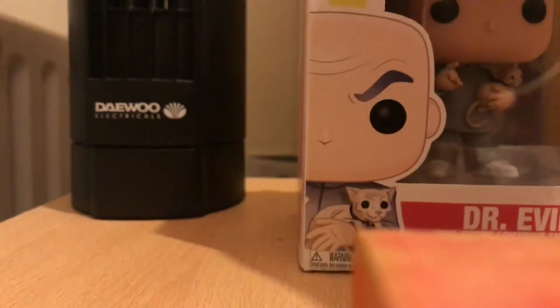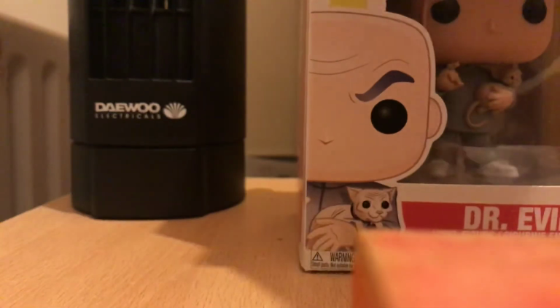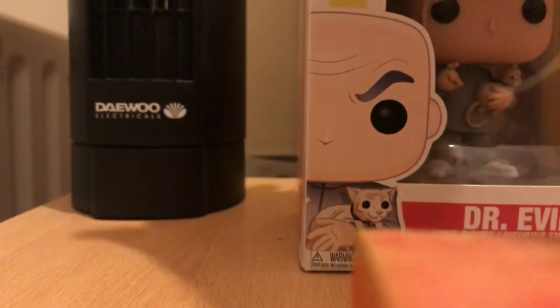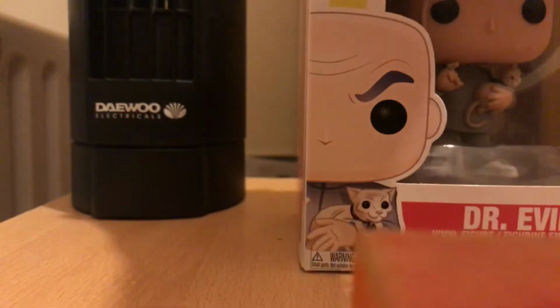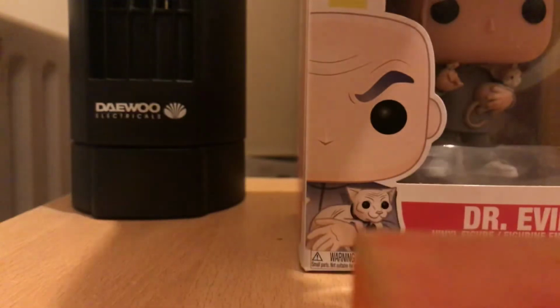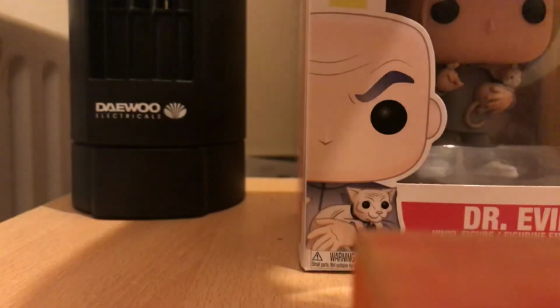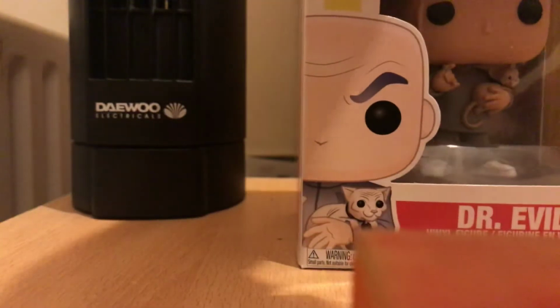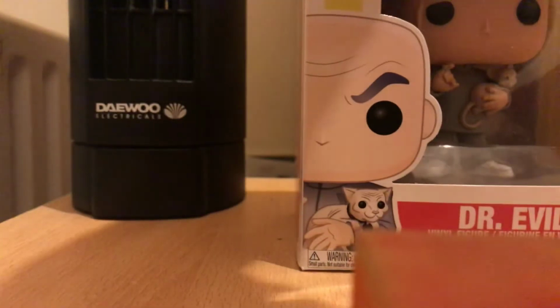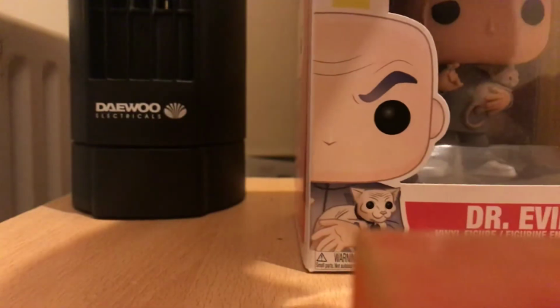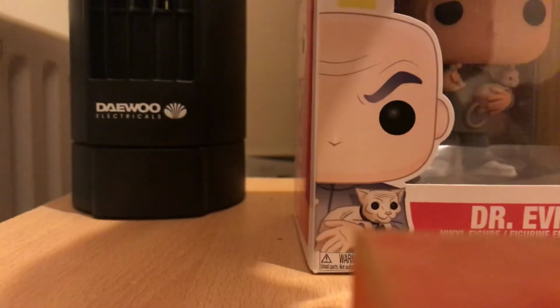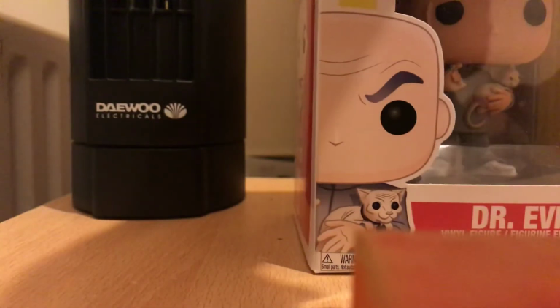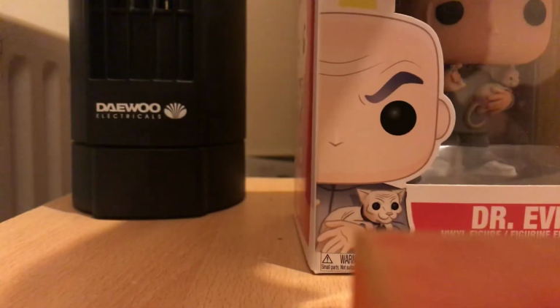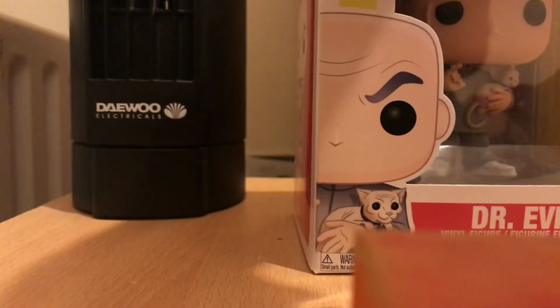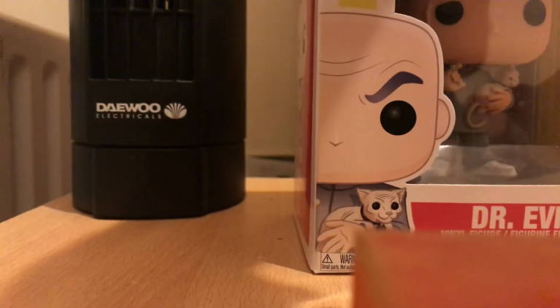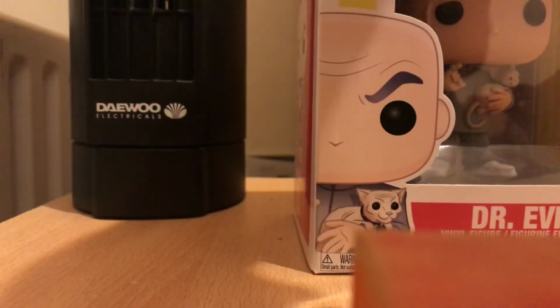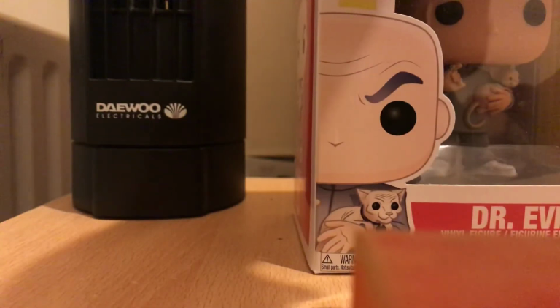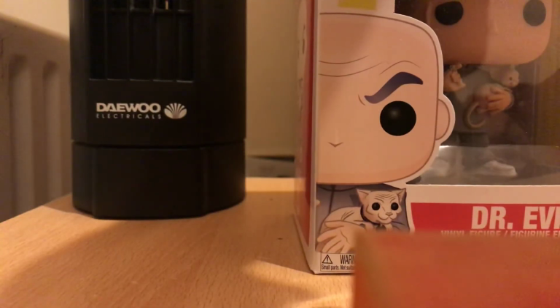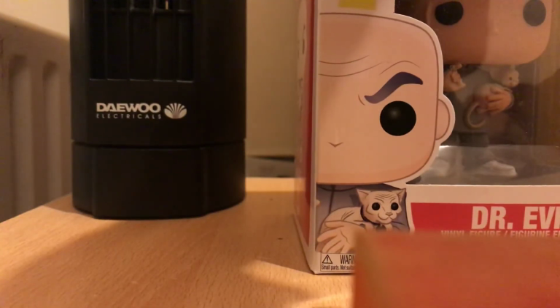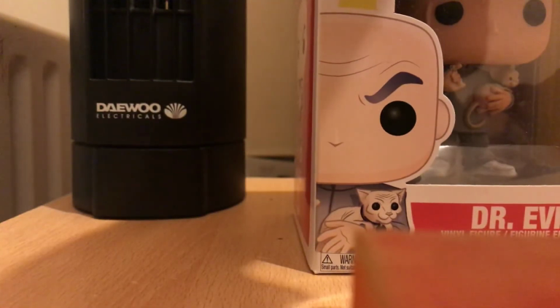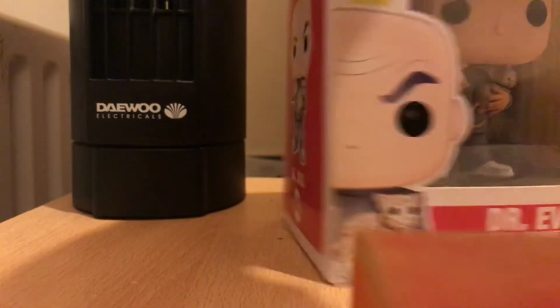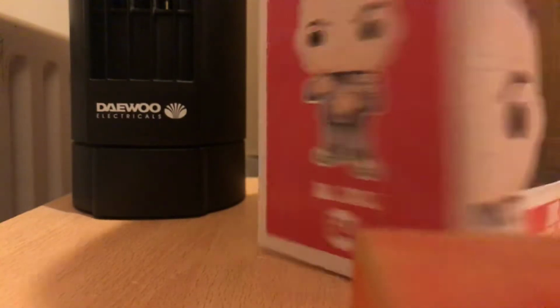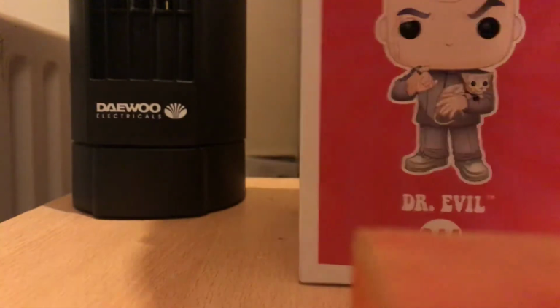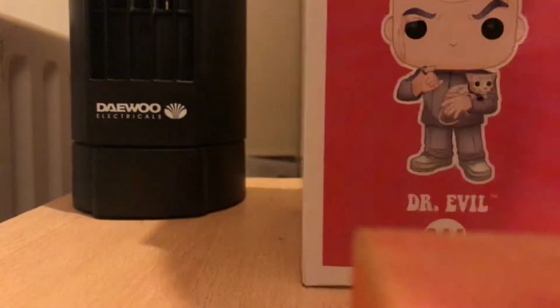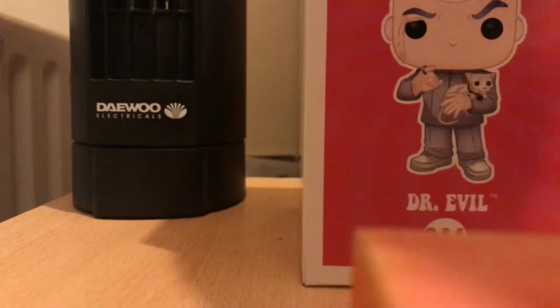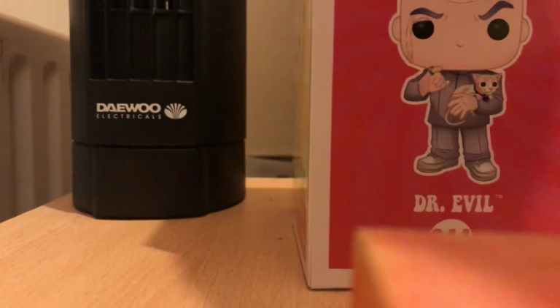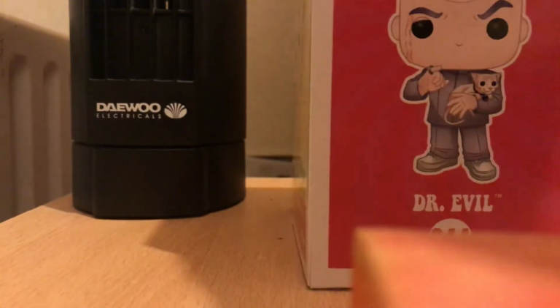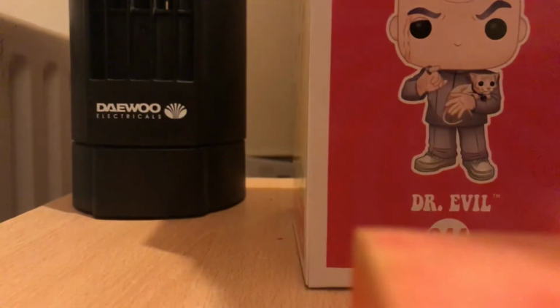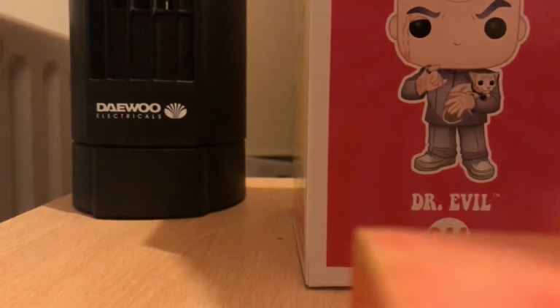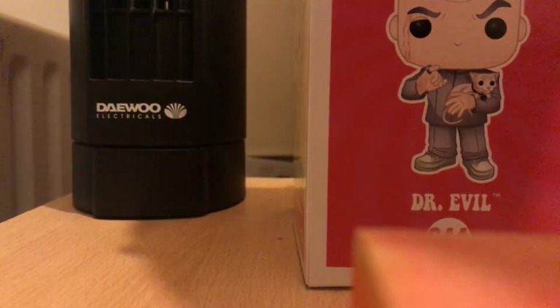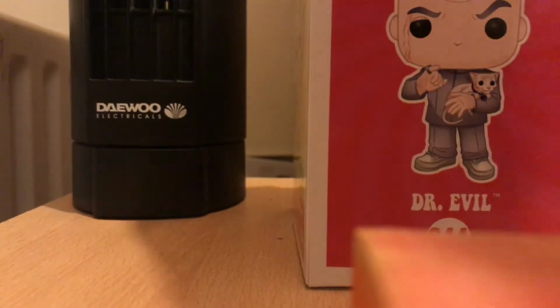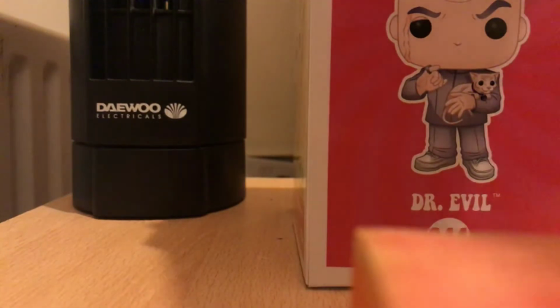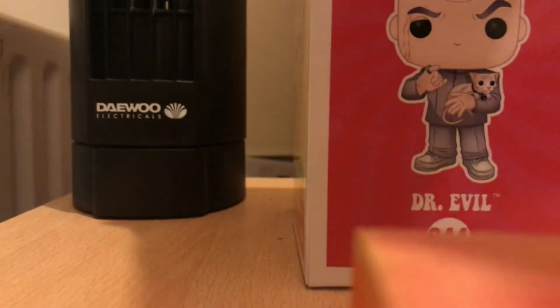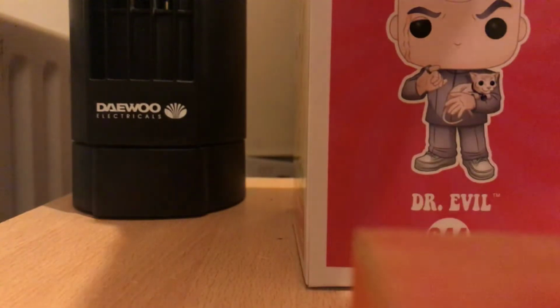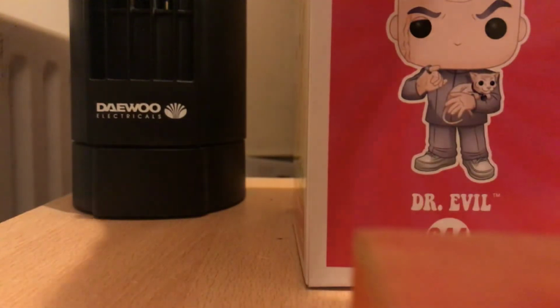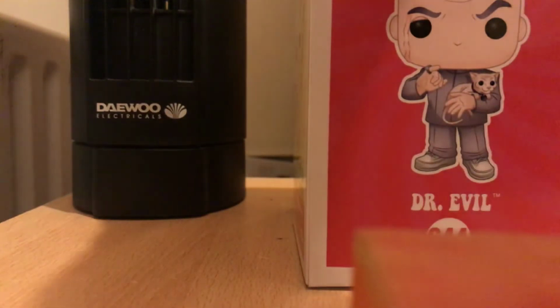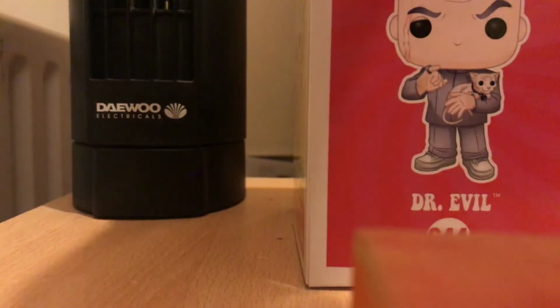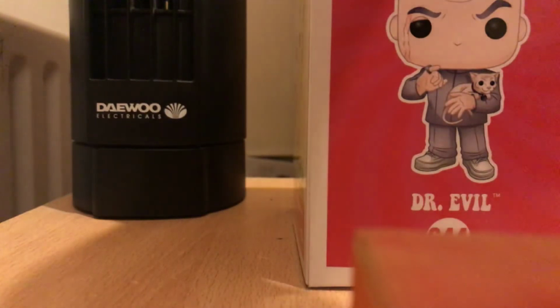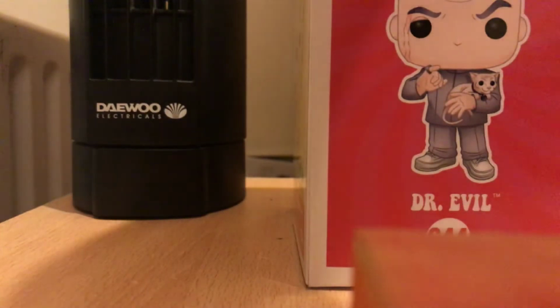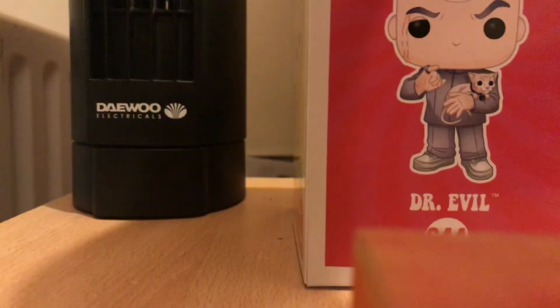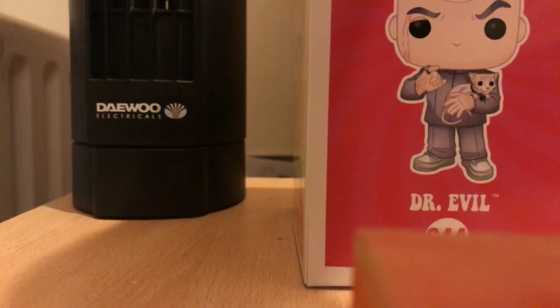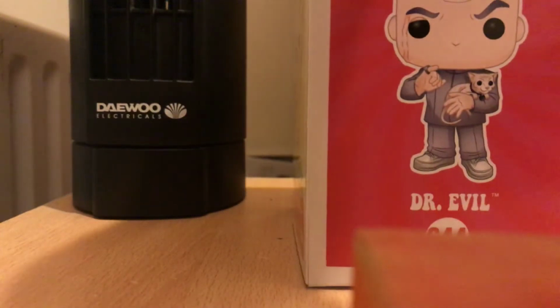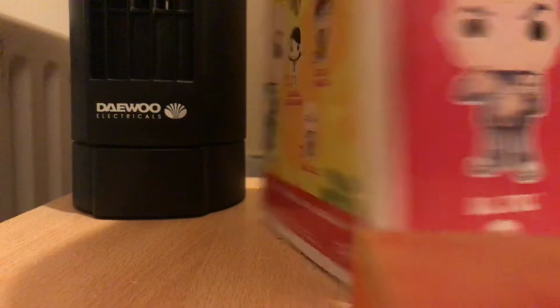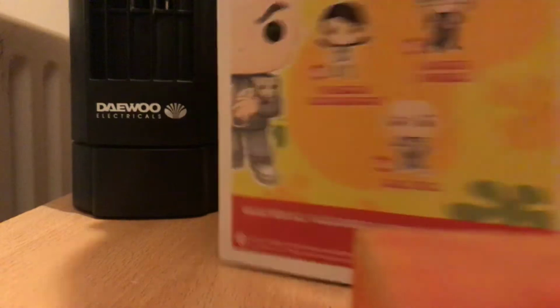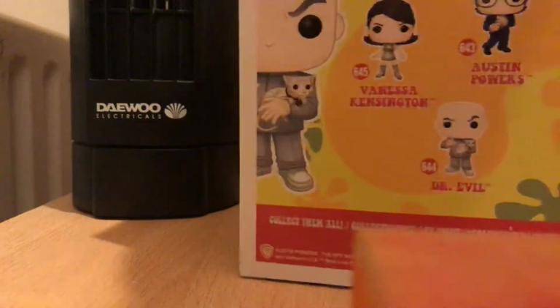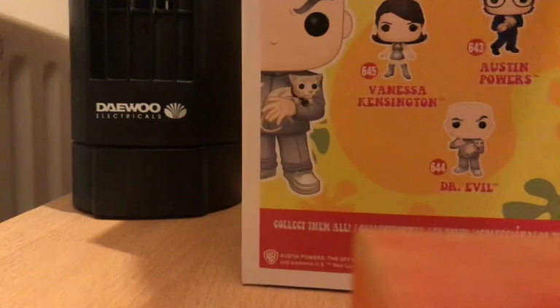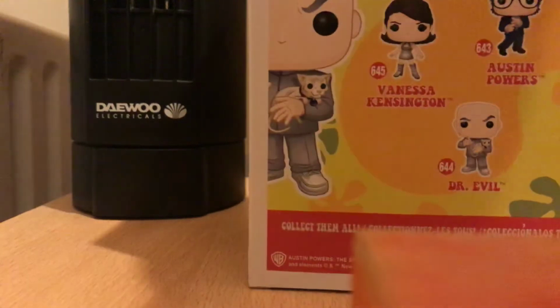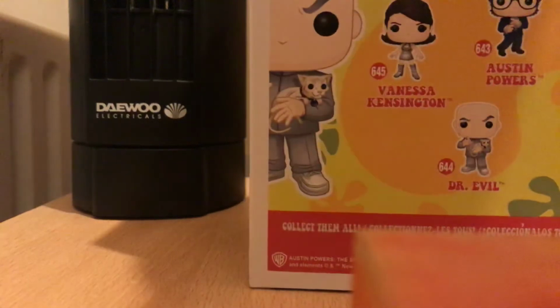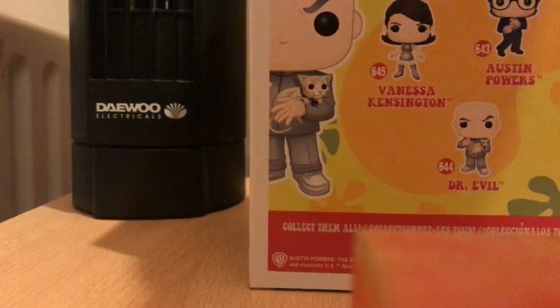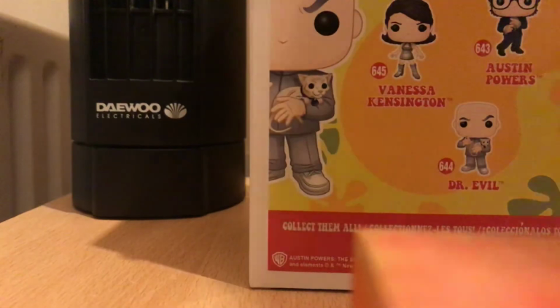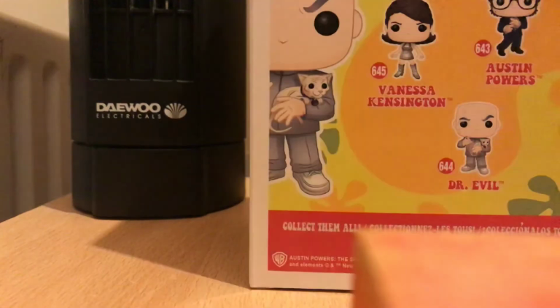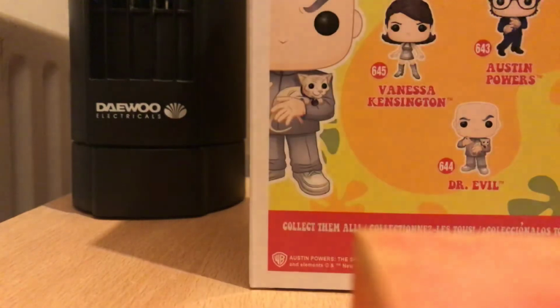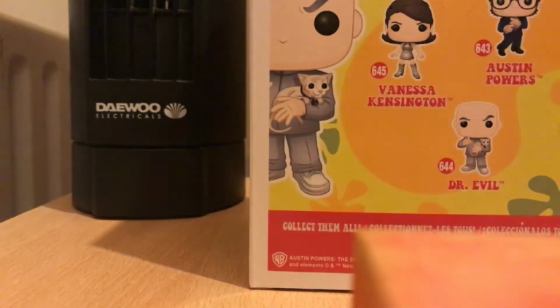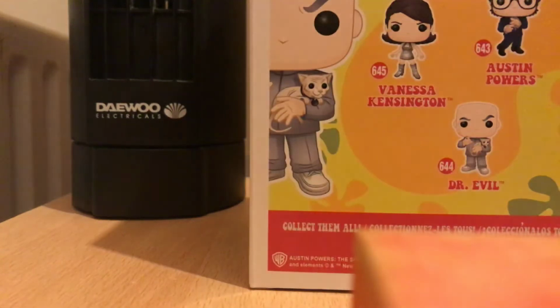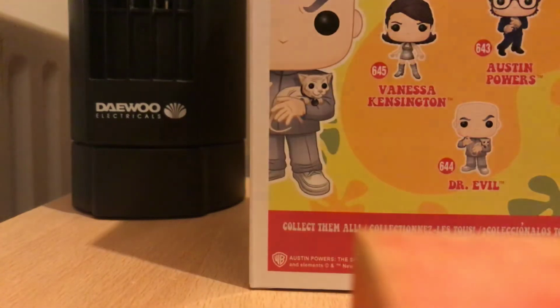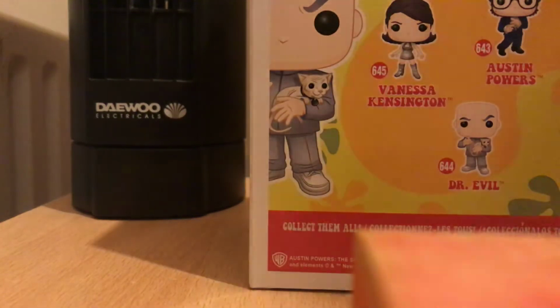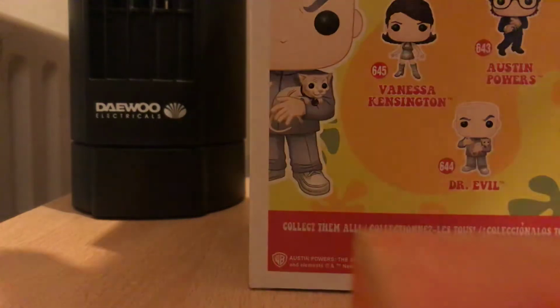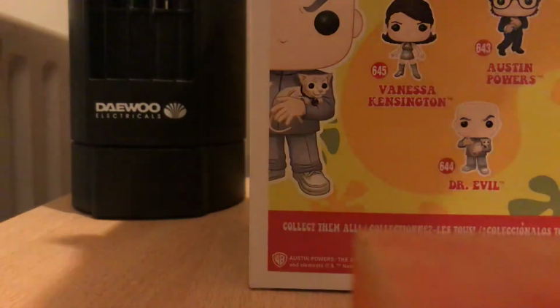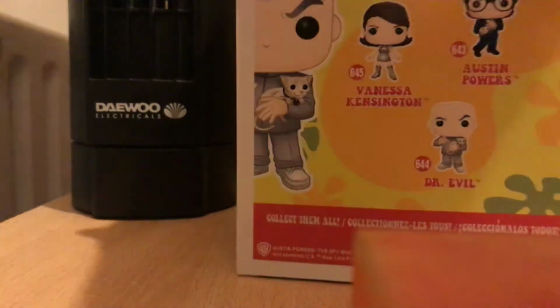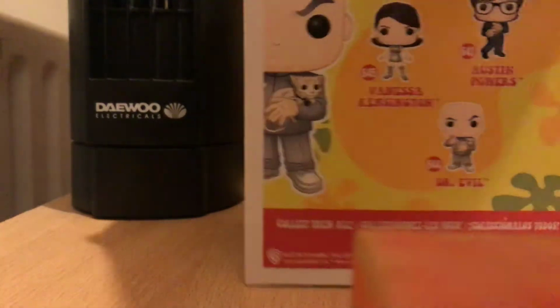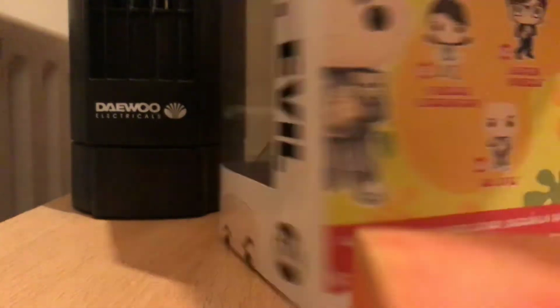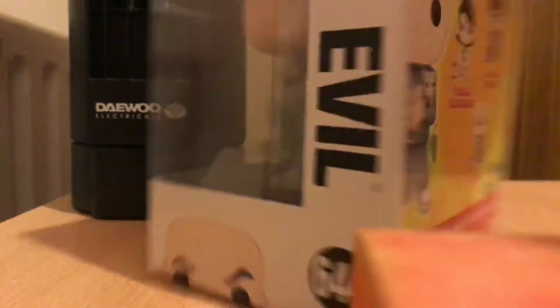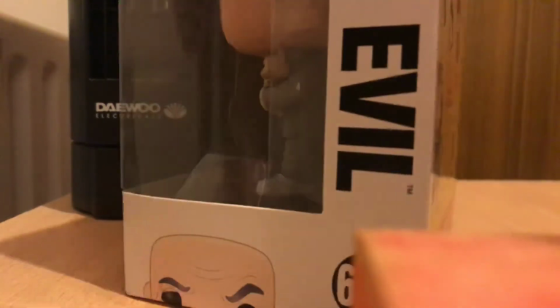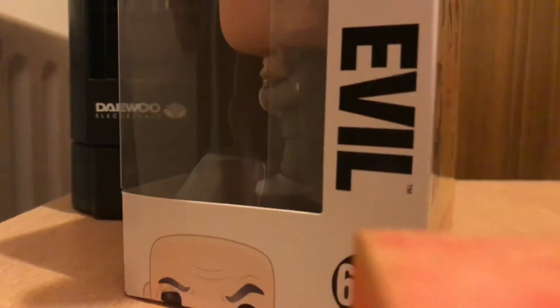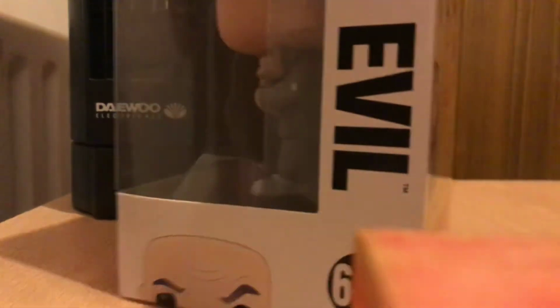Hey, this is Lewis Harbour and today I am reviewing the Dr. Evil Funko Pop from Austin Powers.